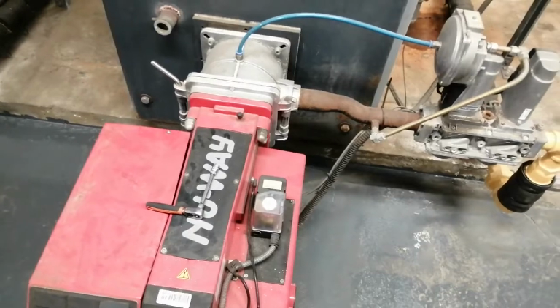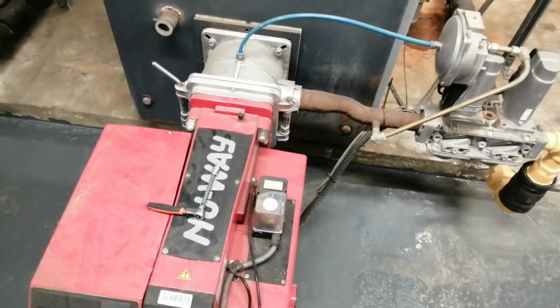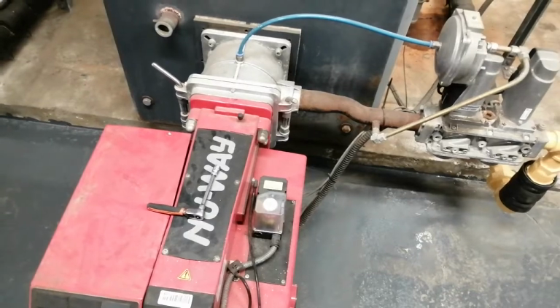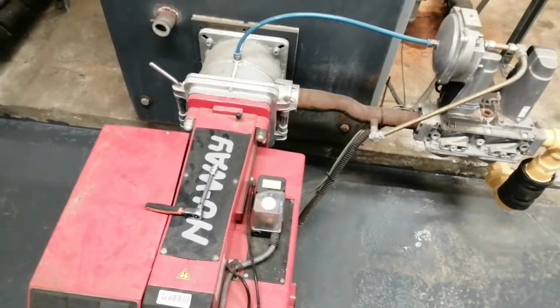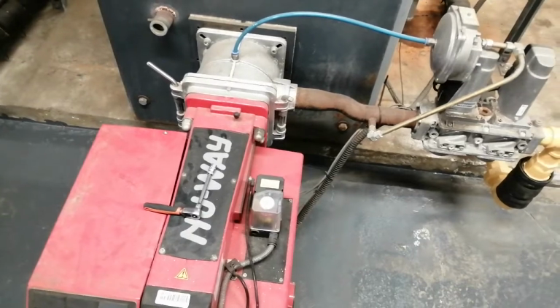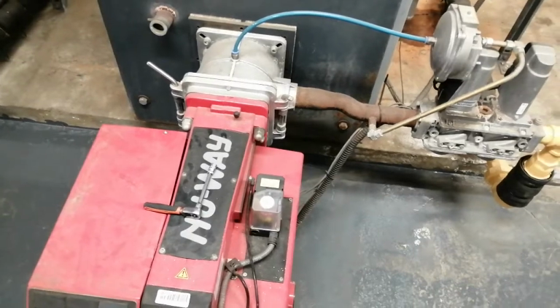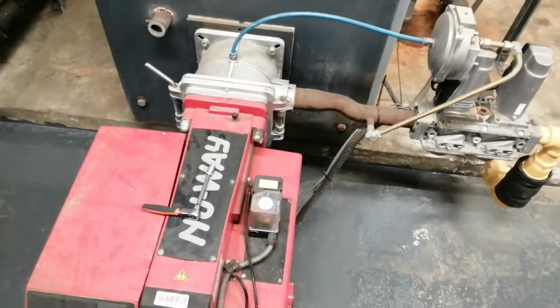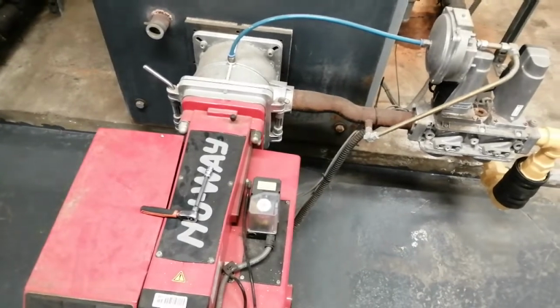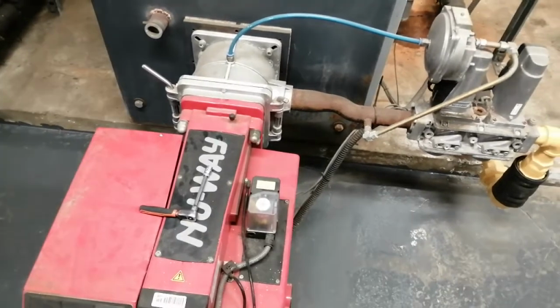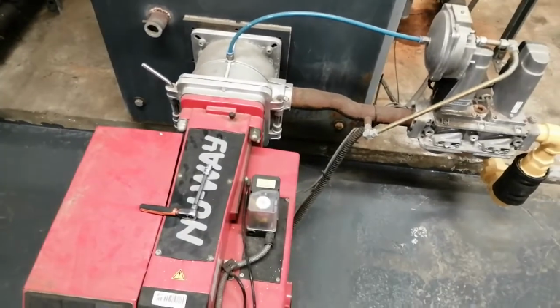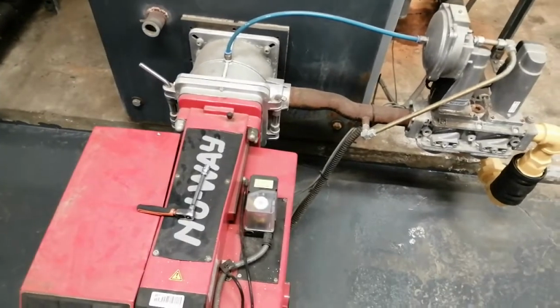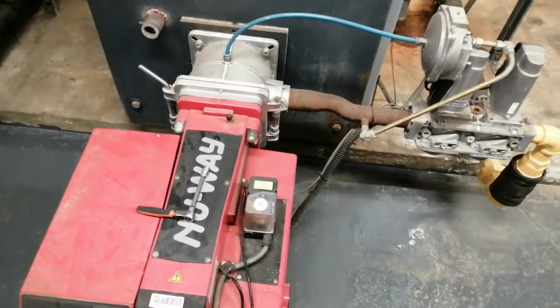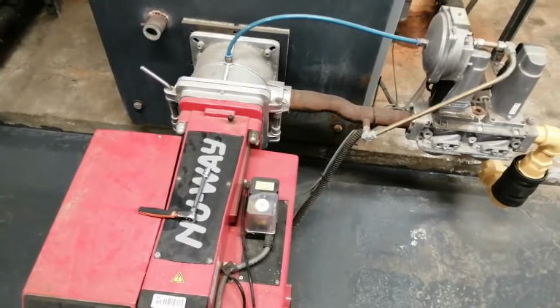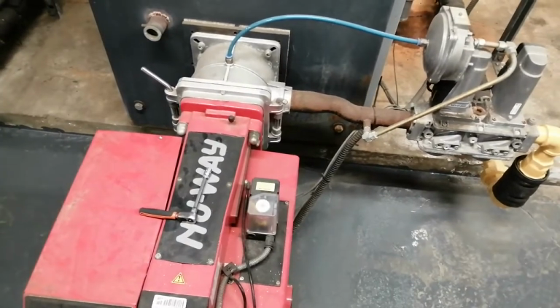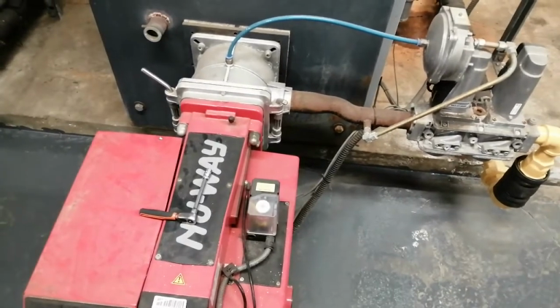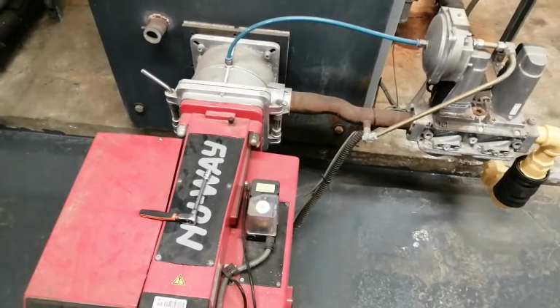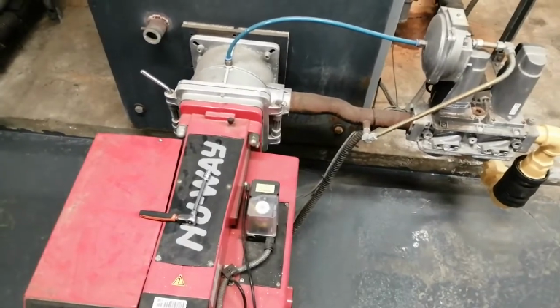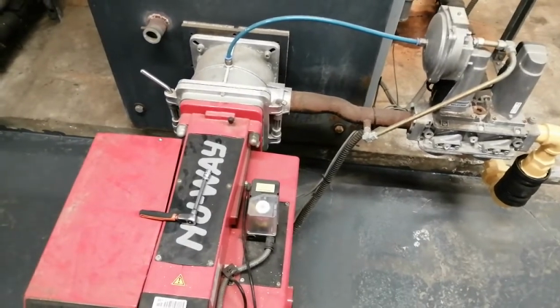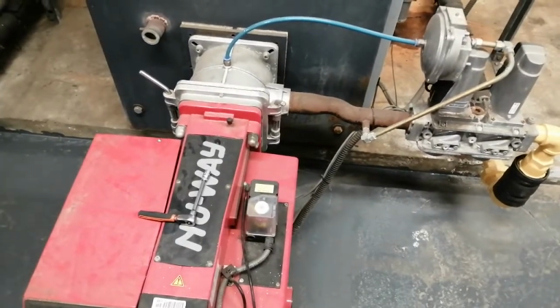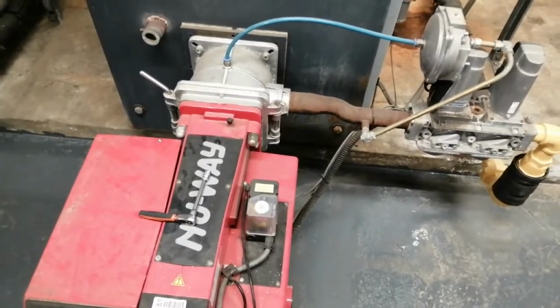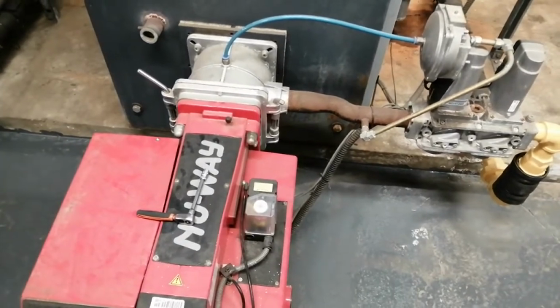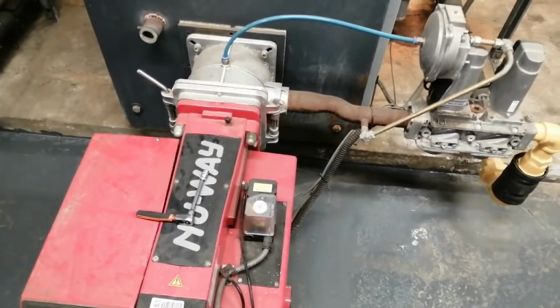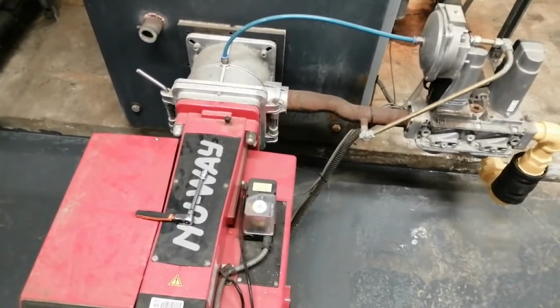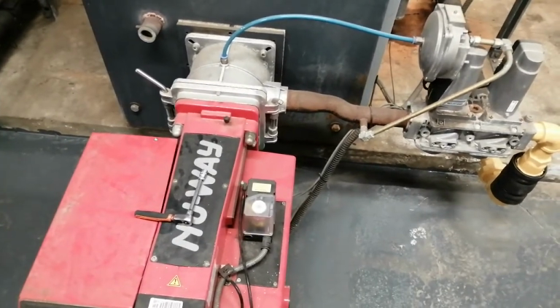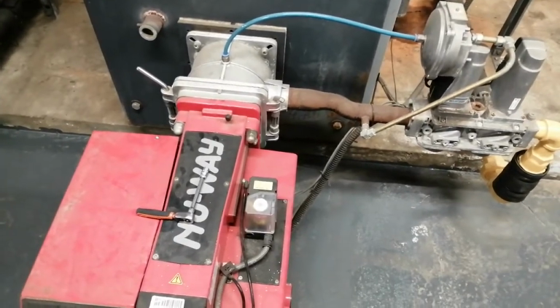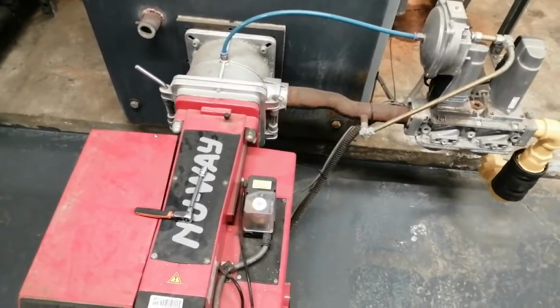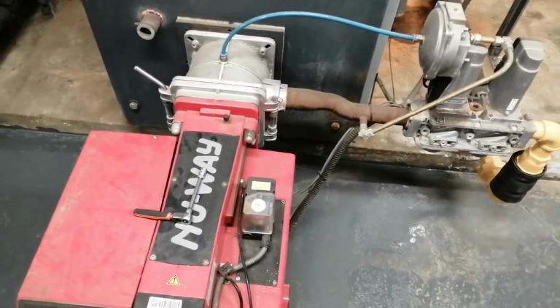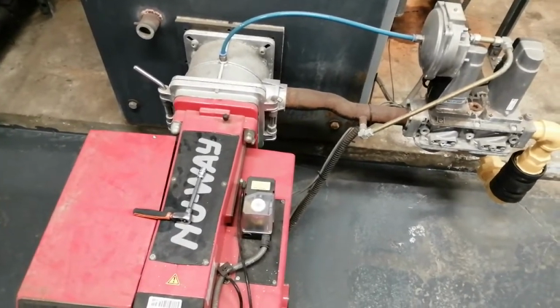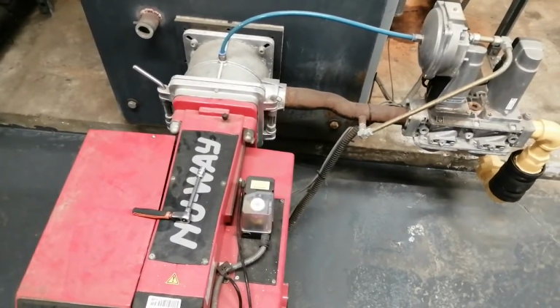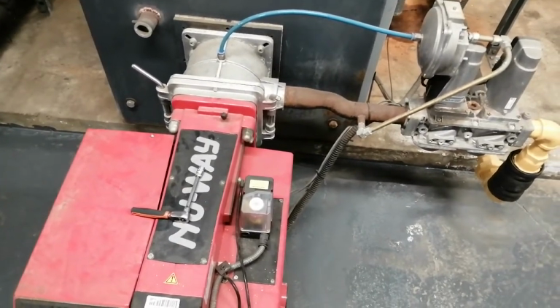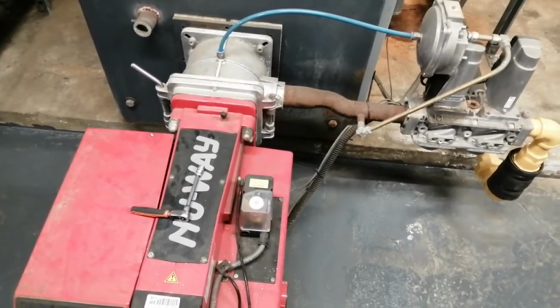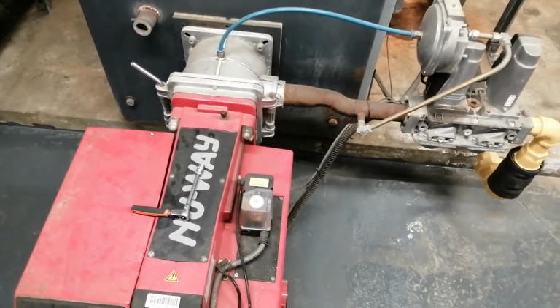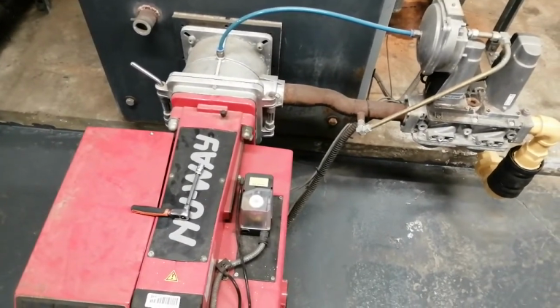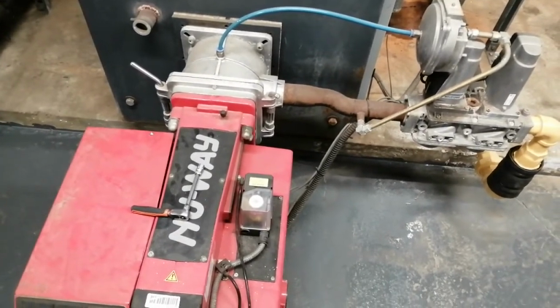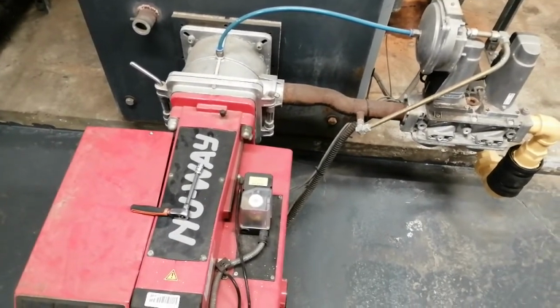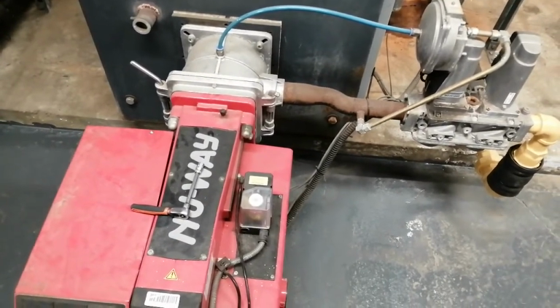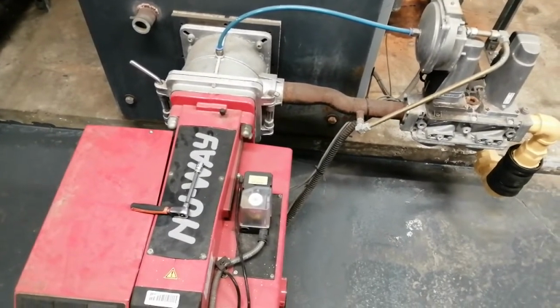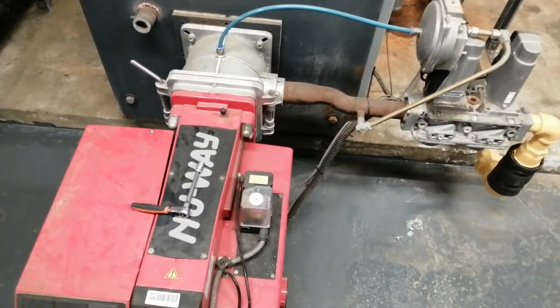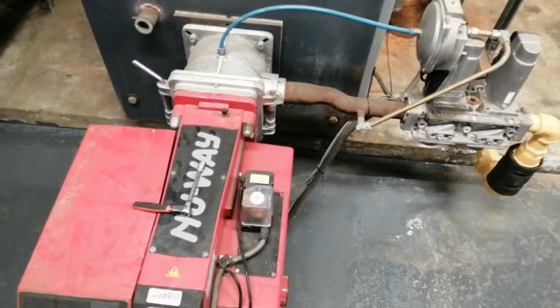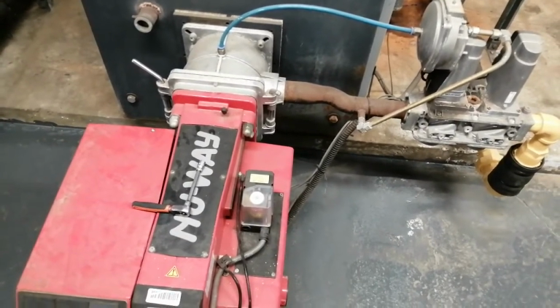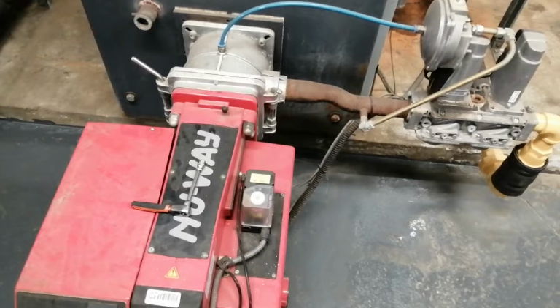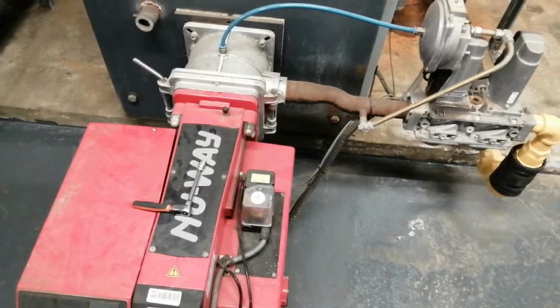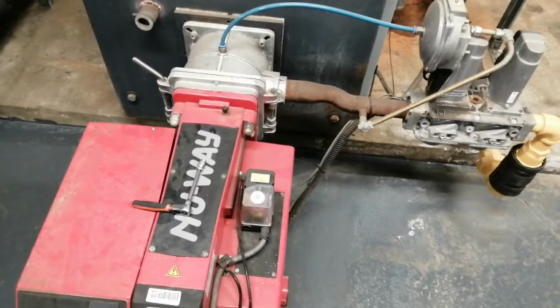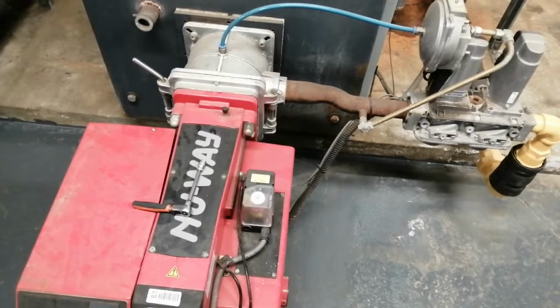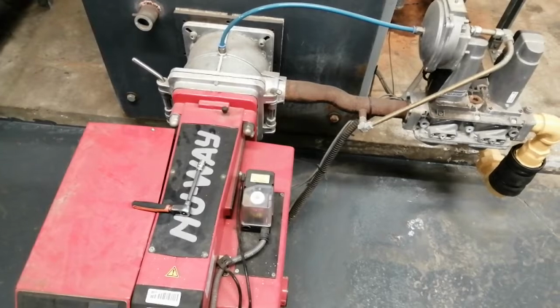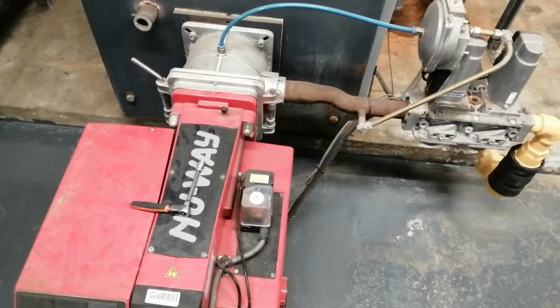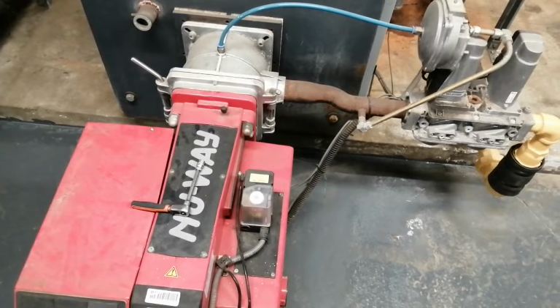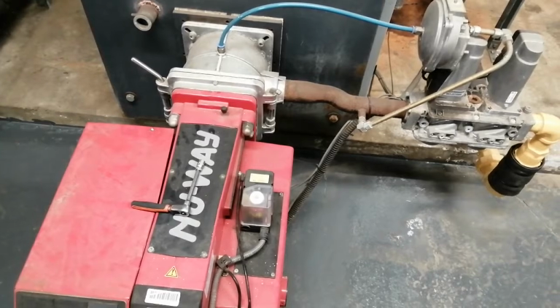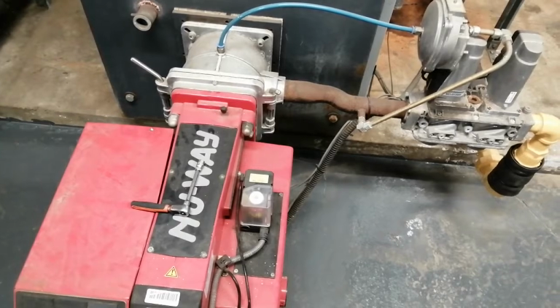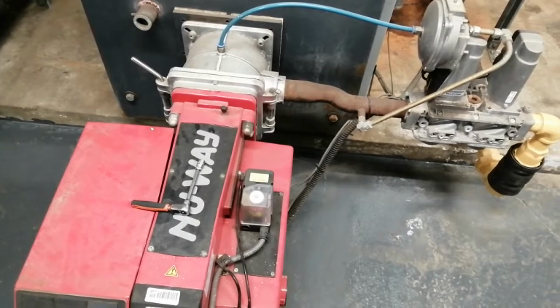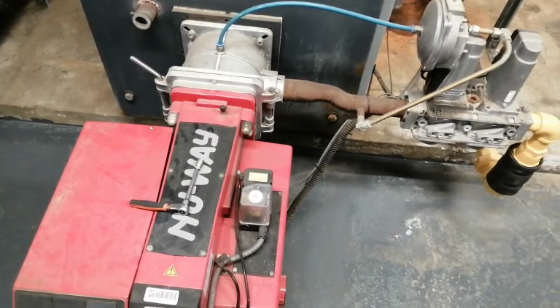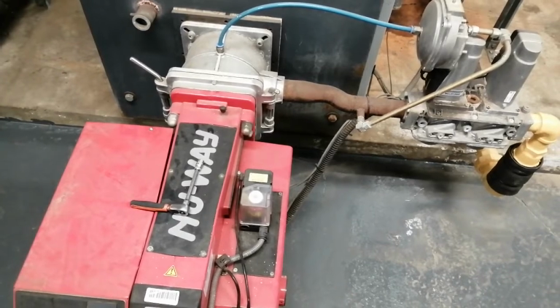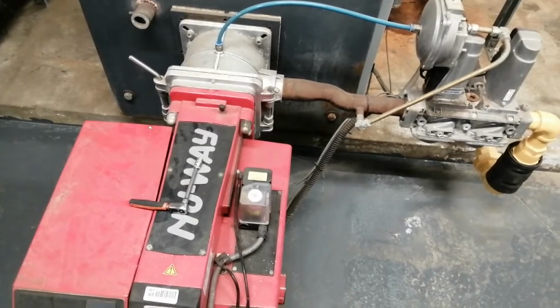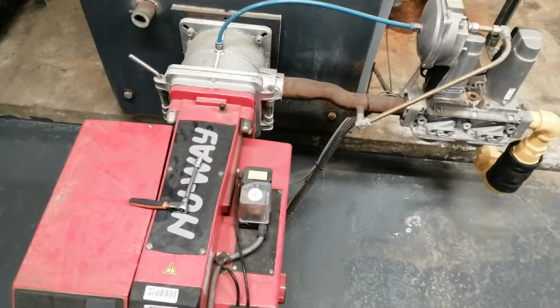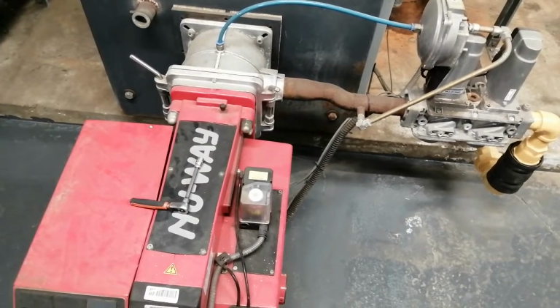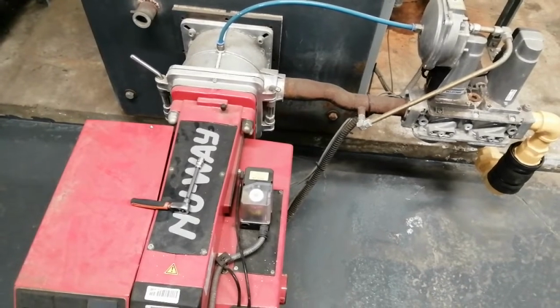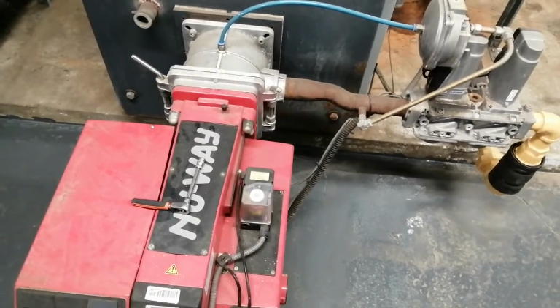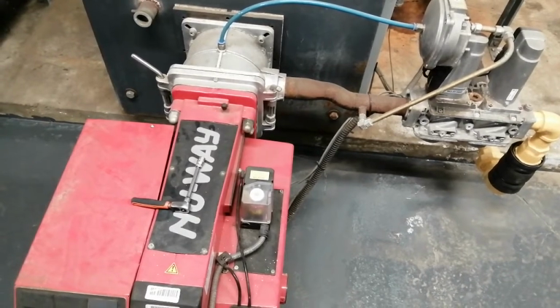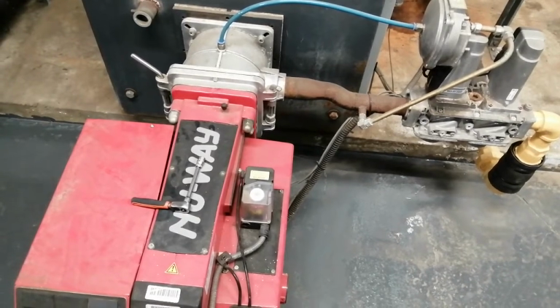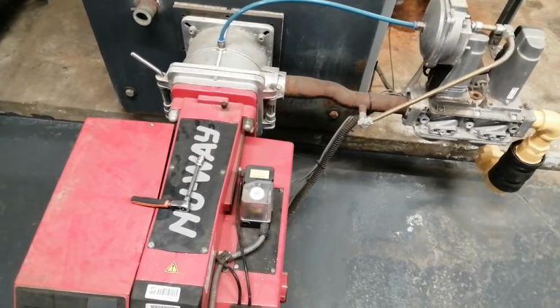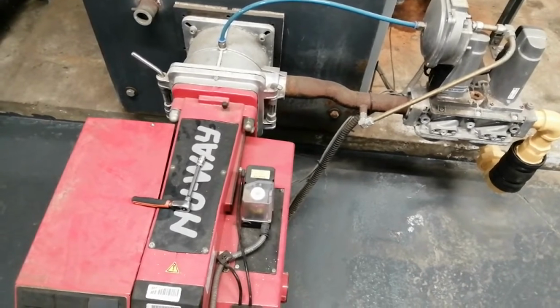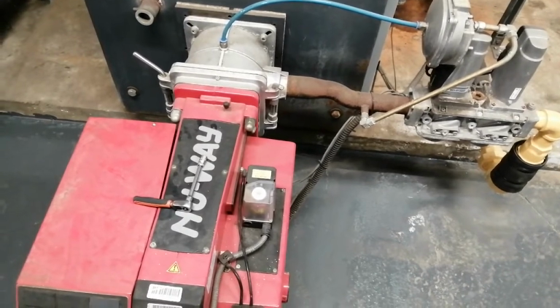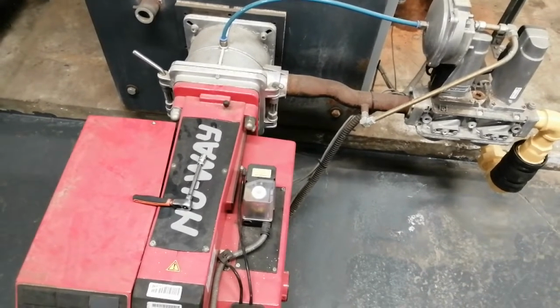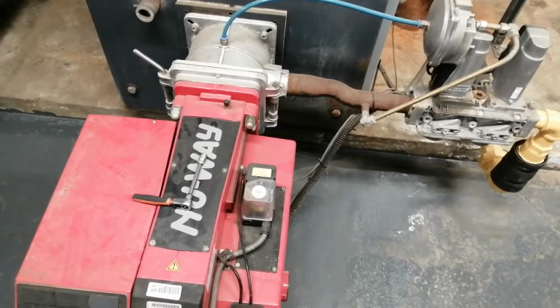Hi, welcome to the Commercial Gas Engineer channel. I'm going to show you how to break into one of these burners. Please ensure that your gas safe is registered.